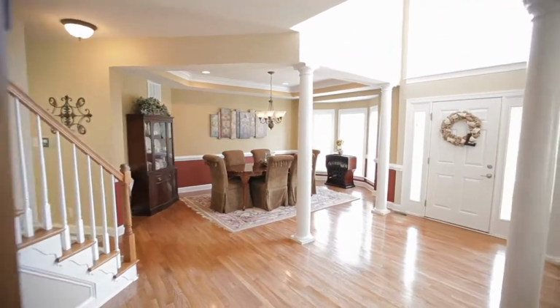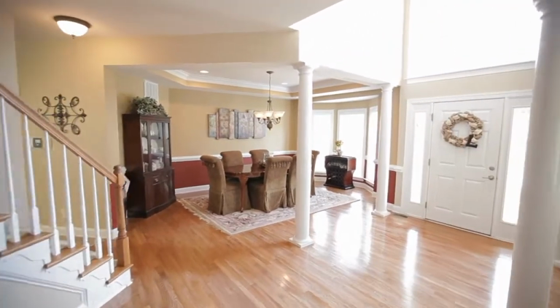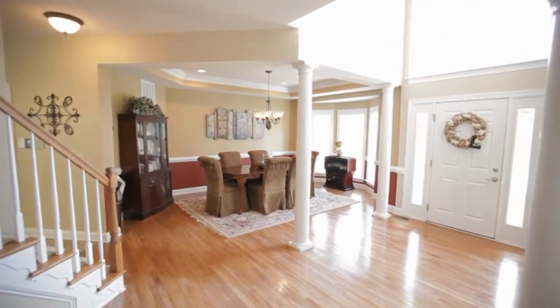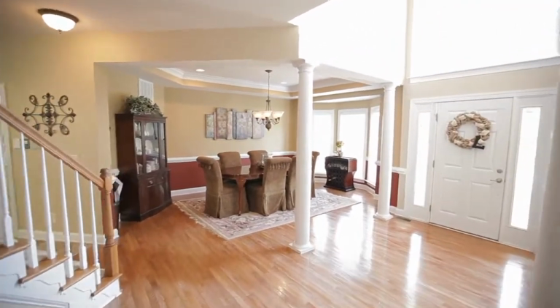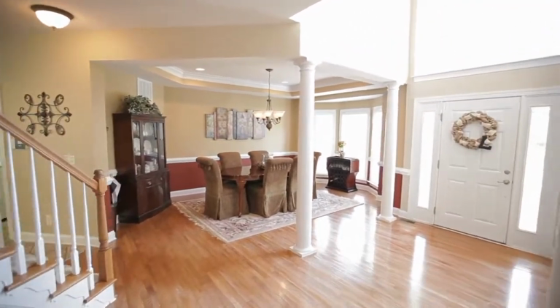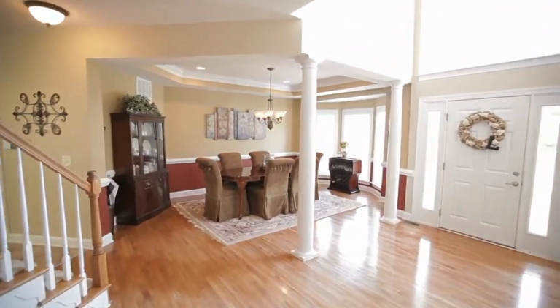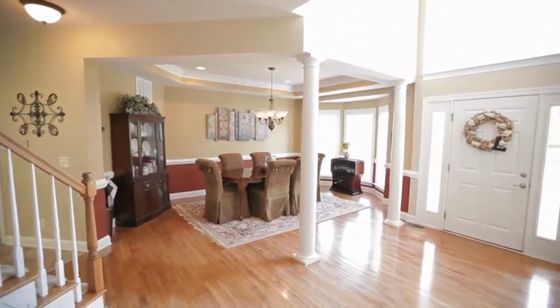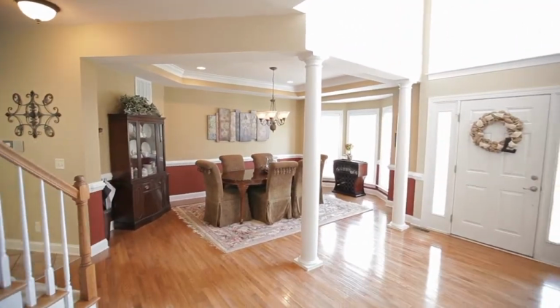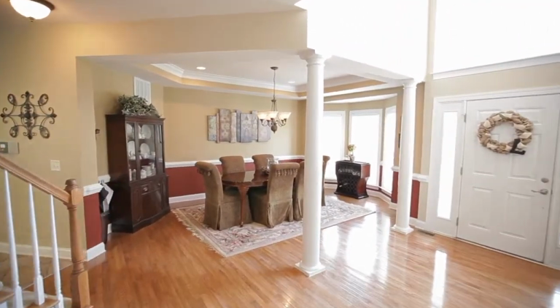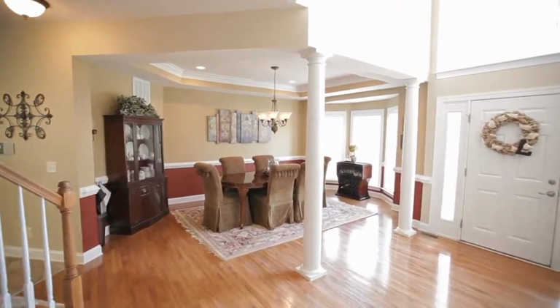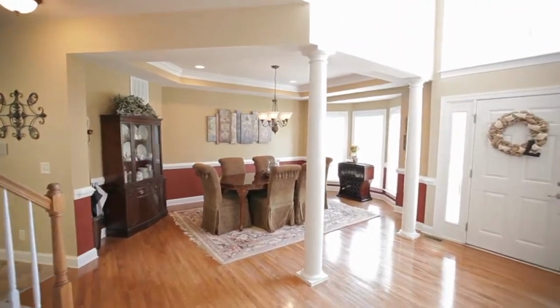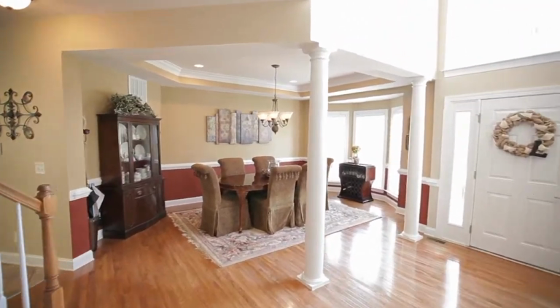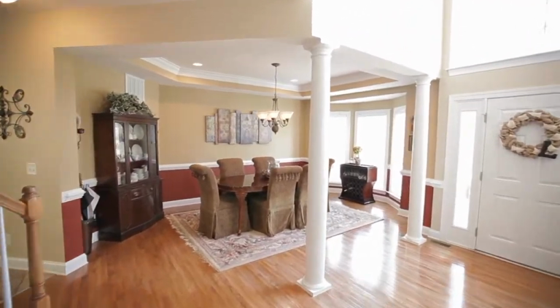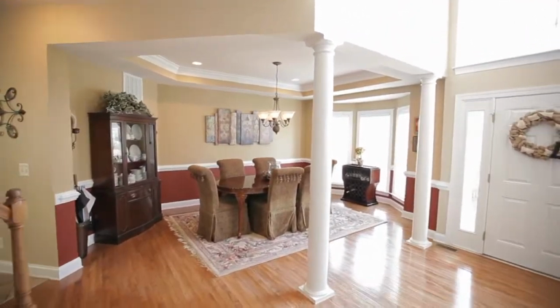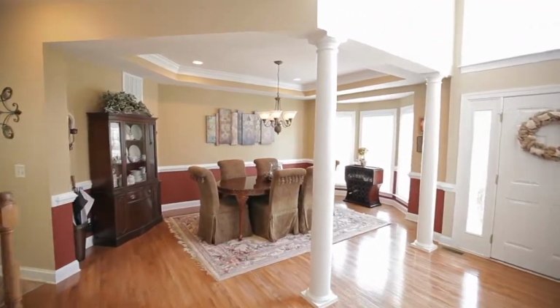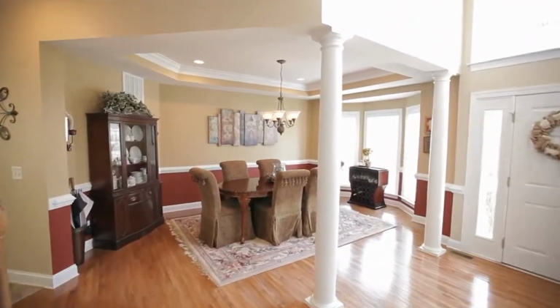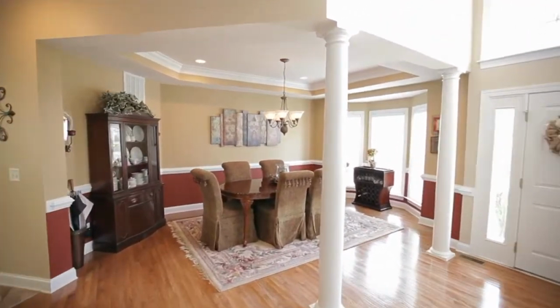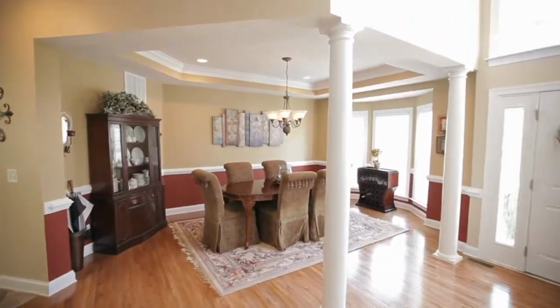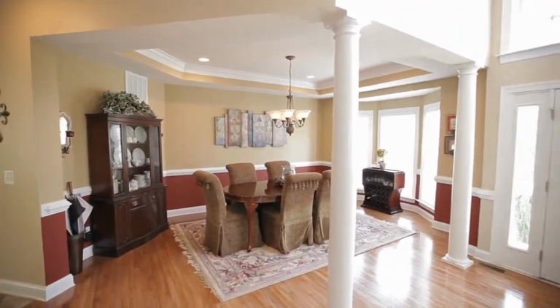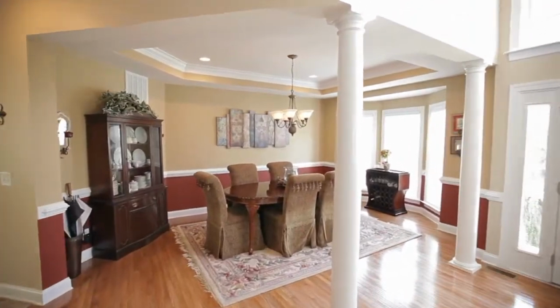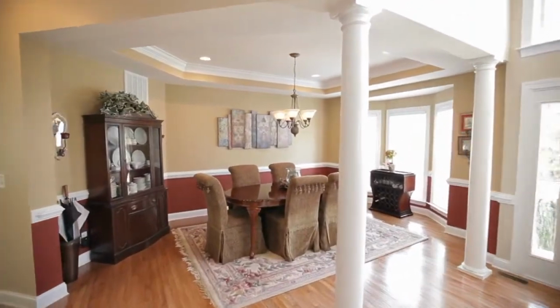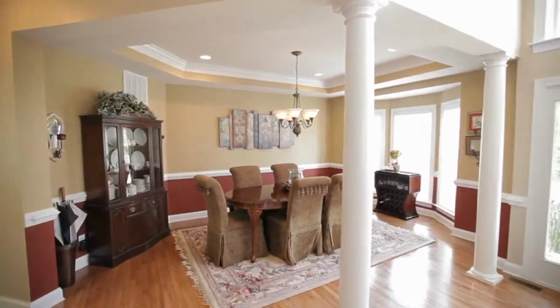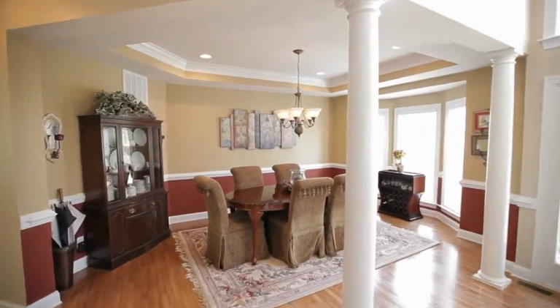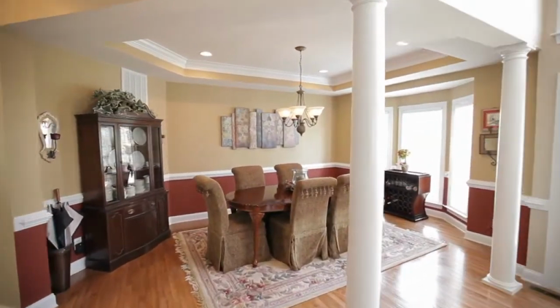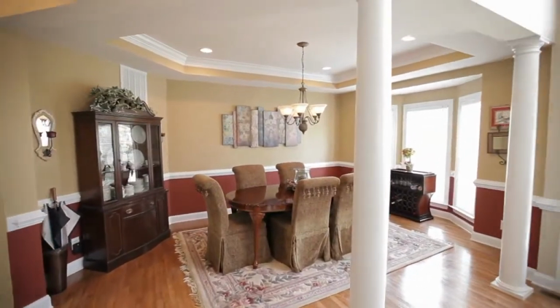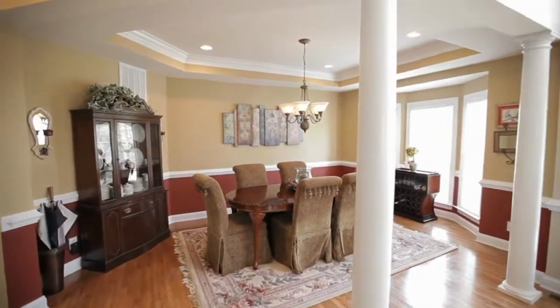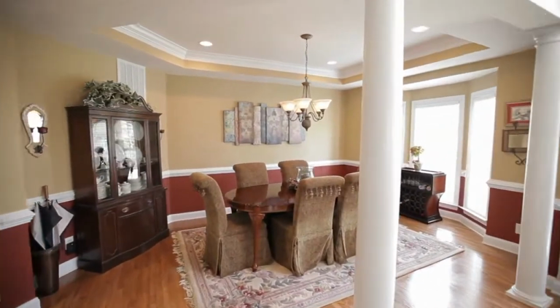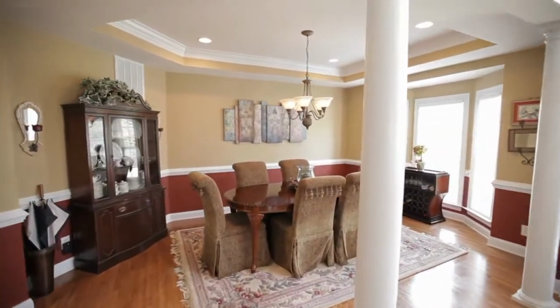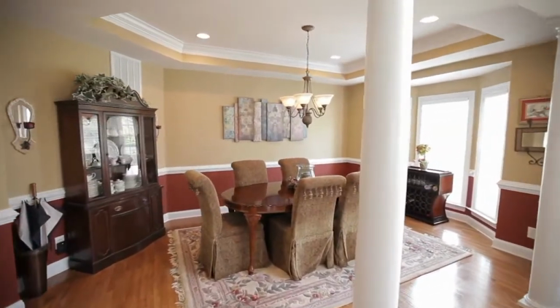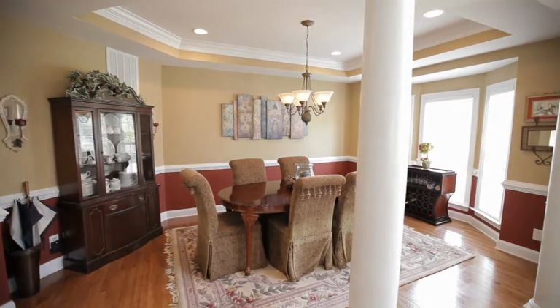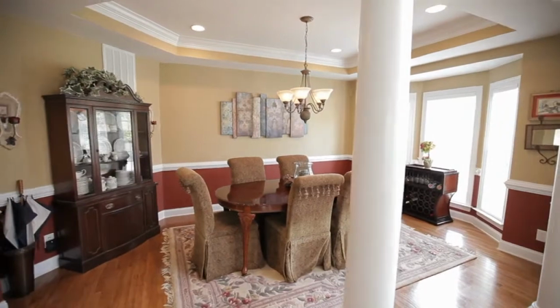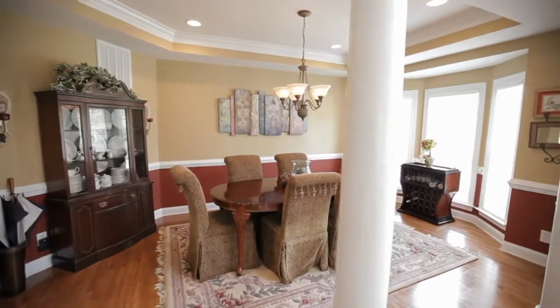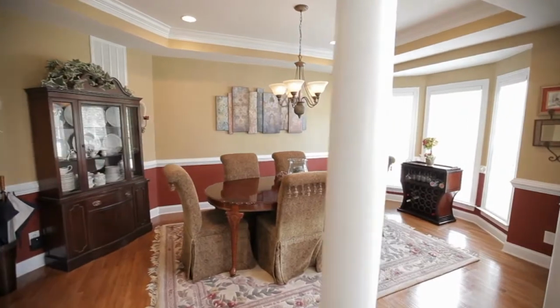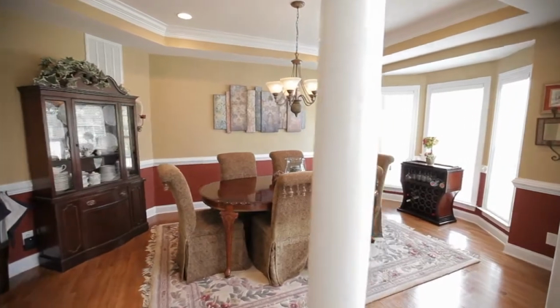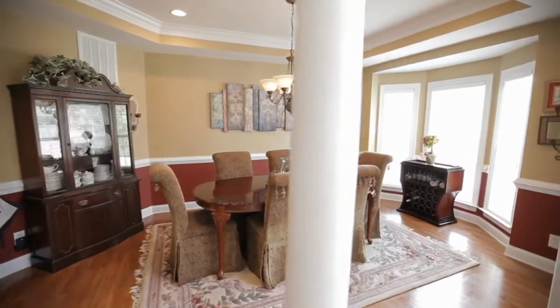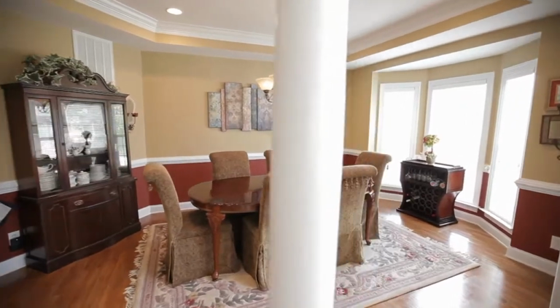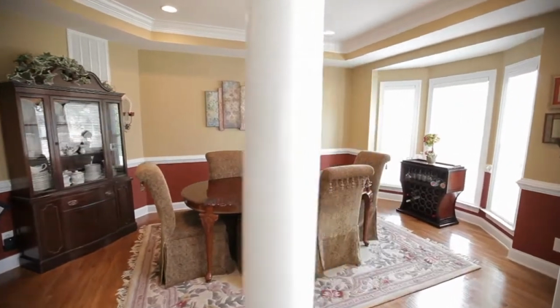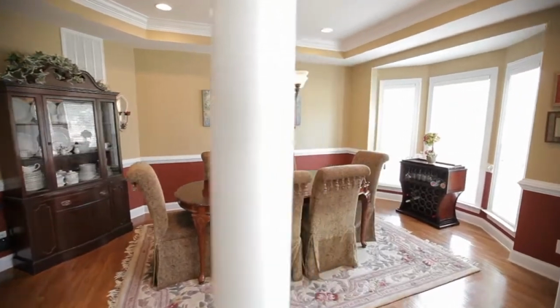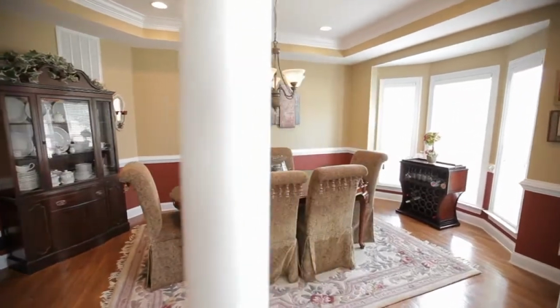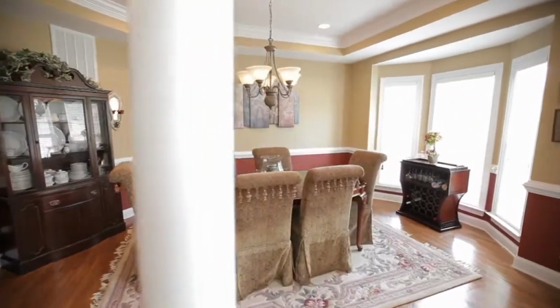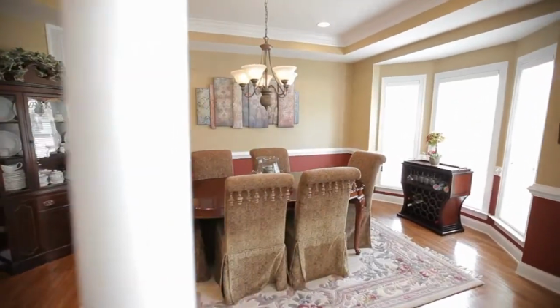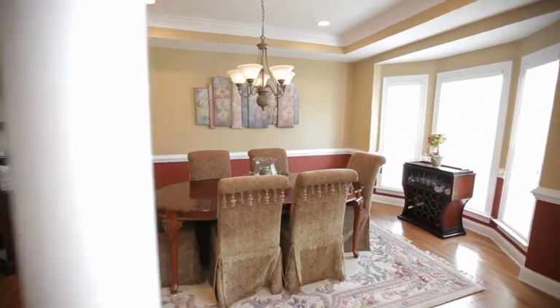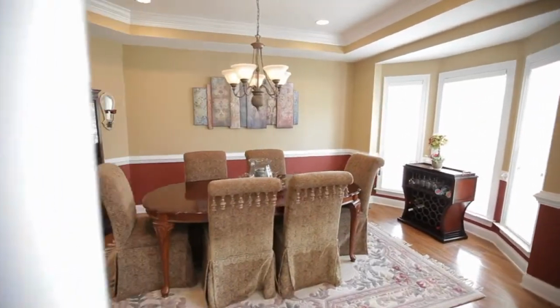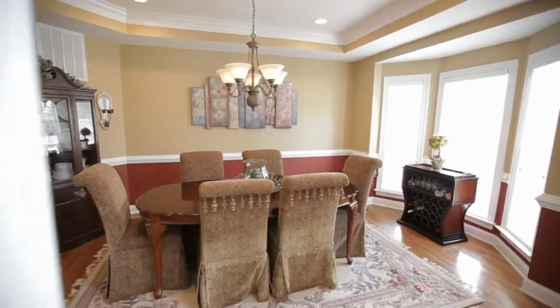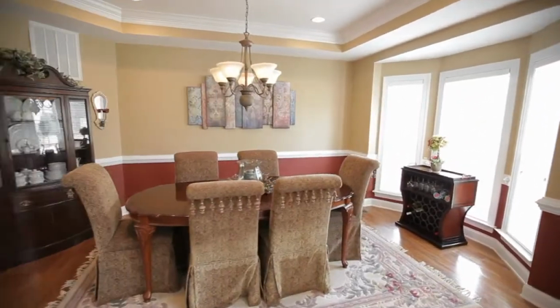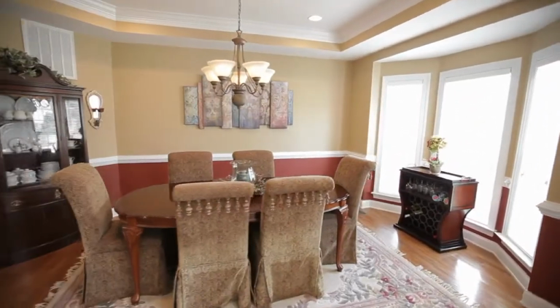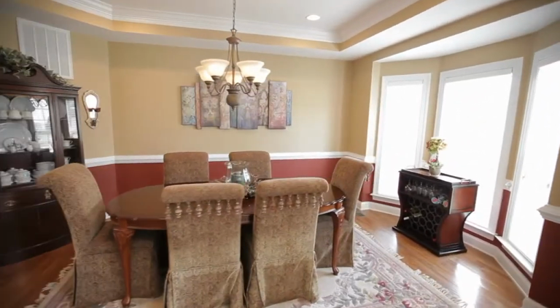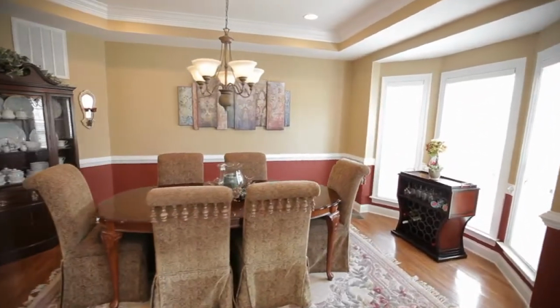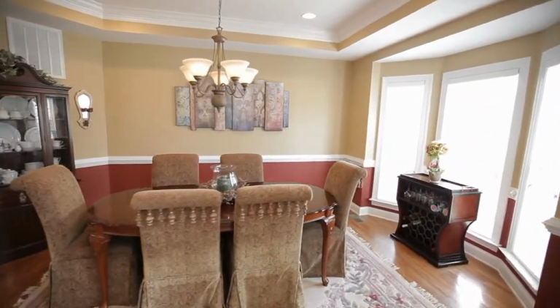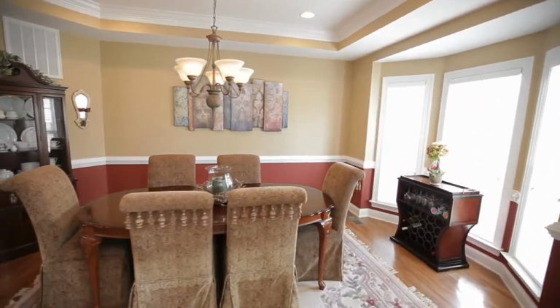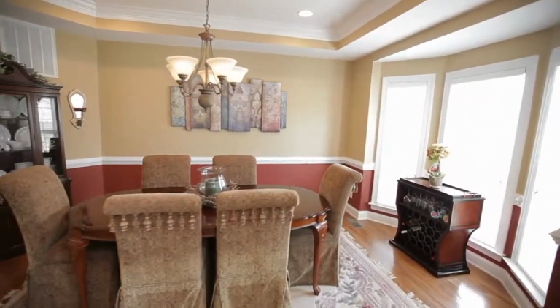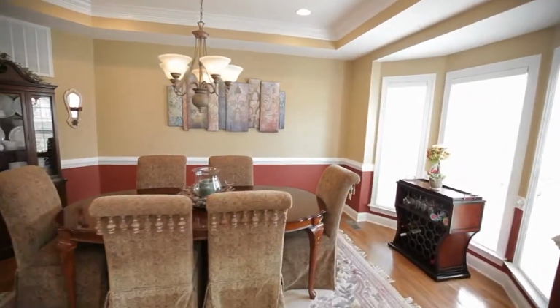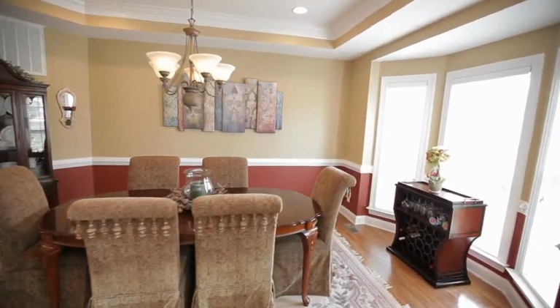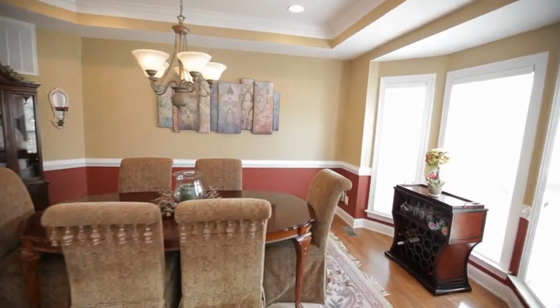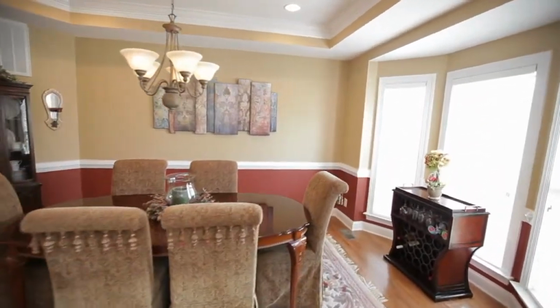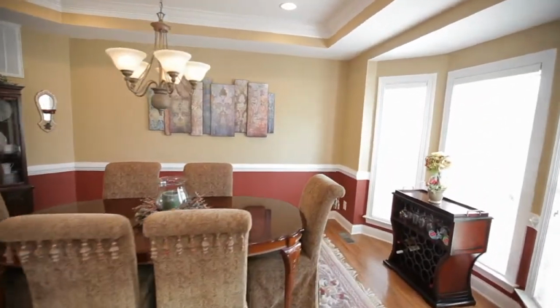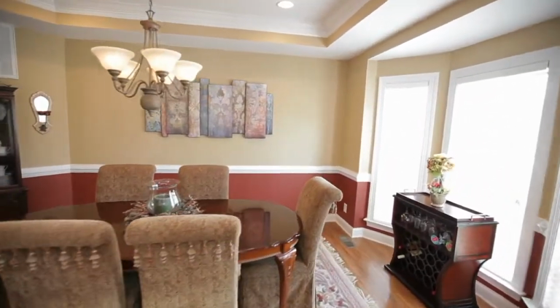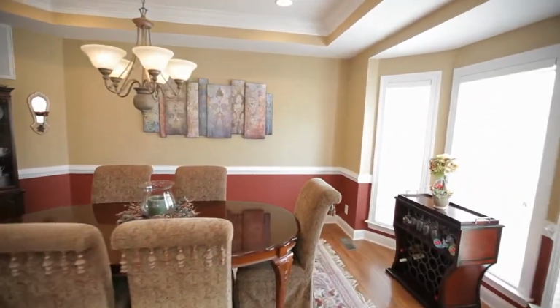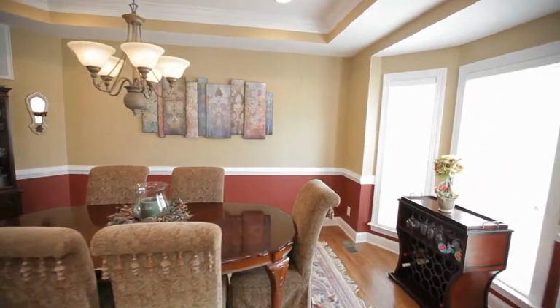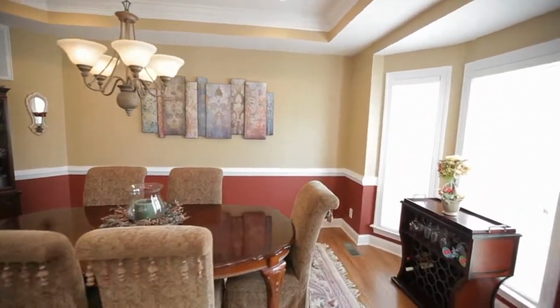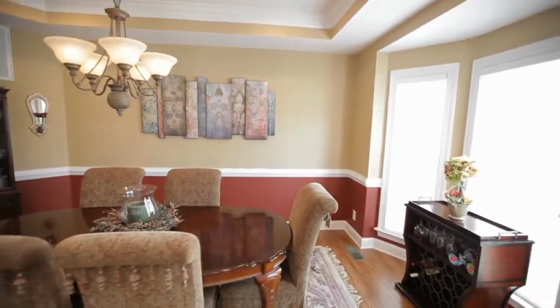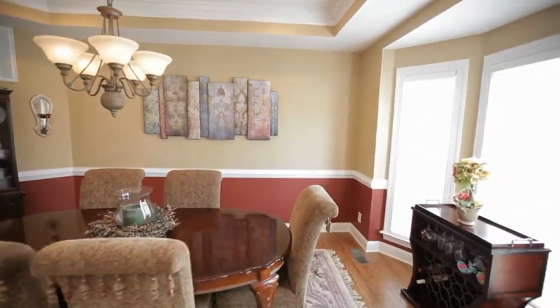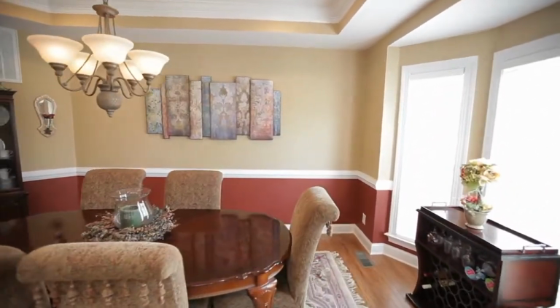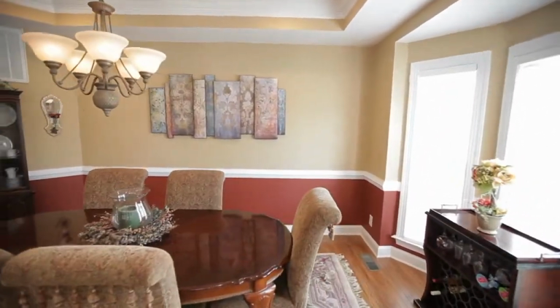To the right of the foyer is the formal dining room with a front-facing bay window, tray ceiling, and chair rail.